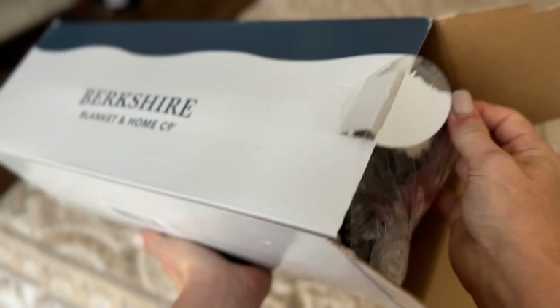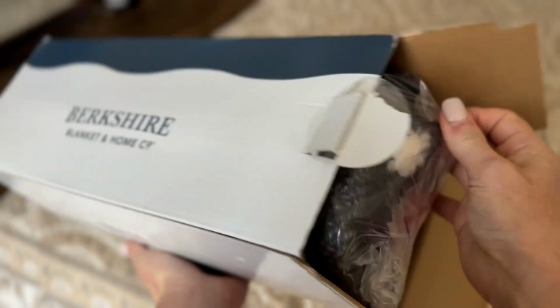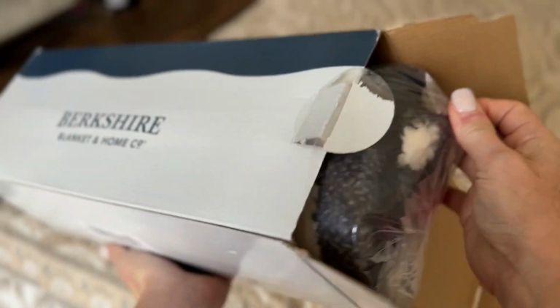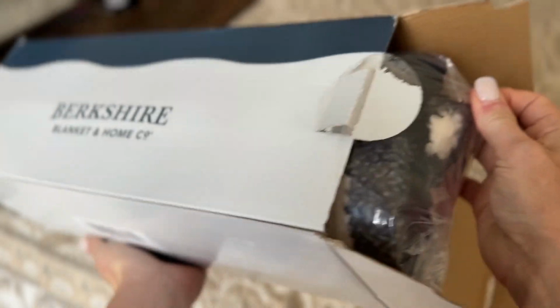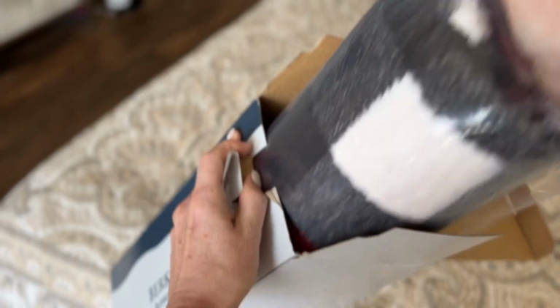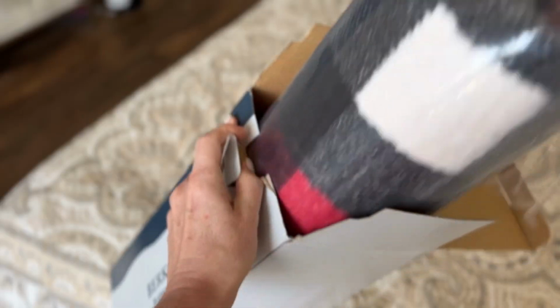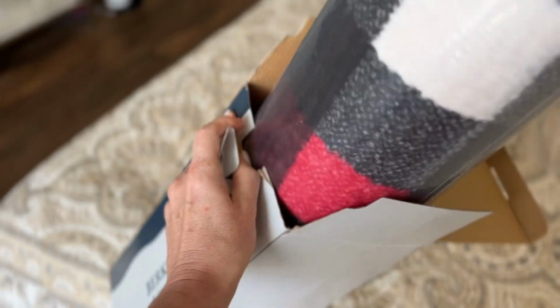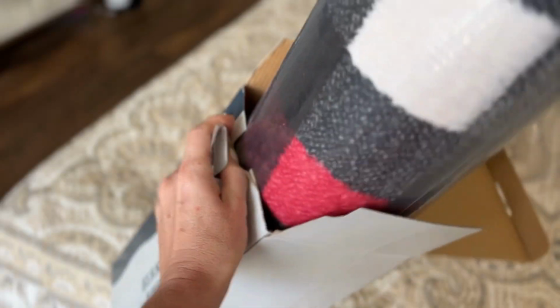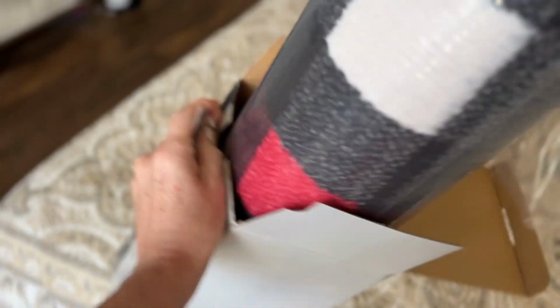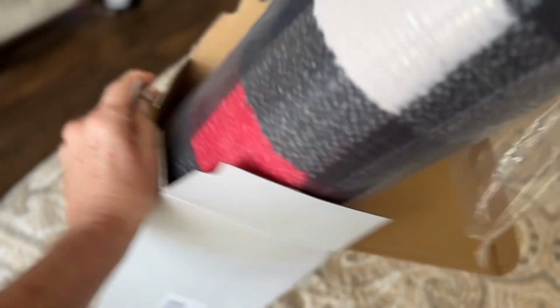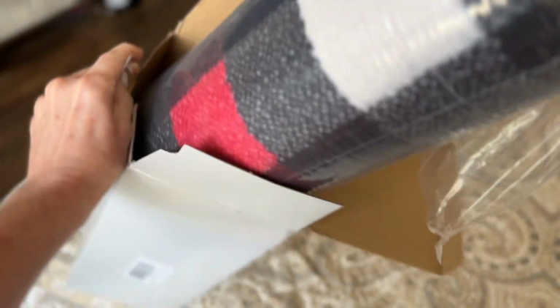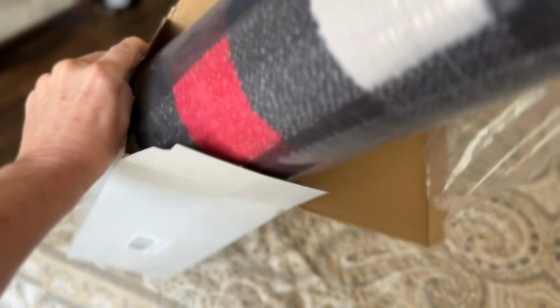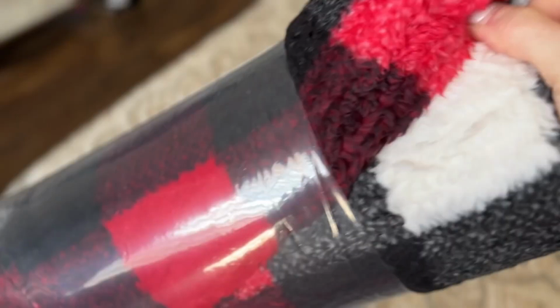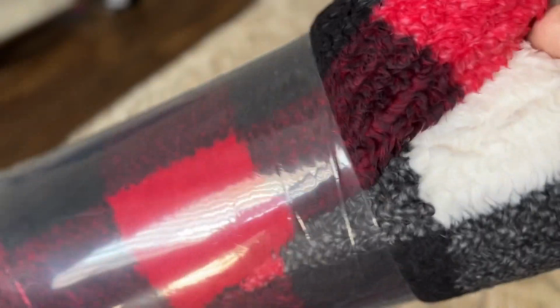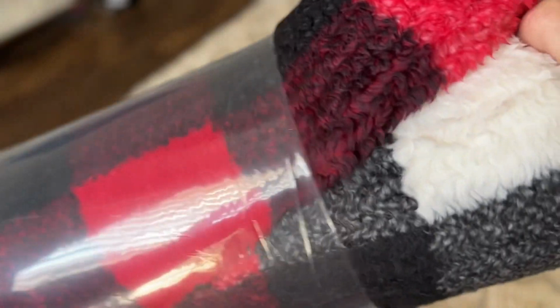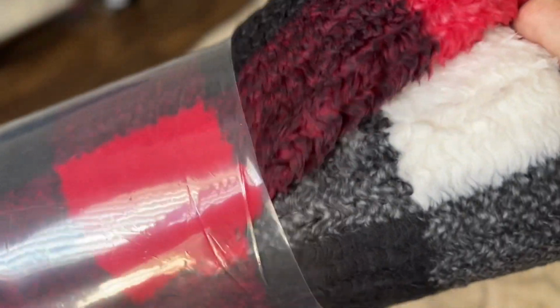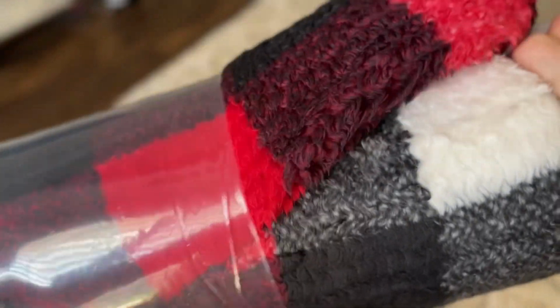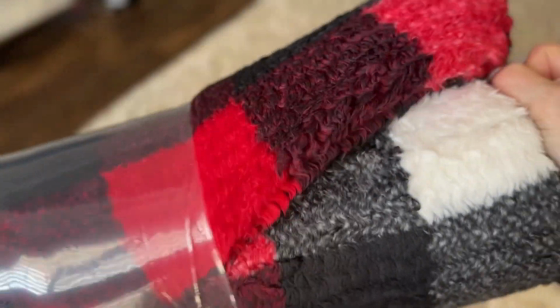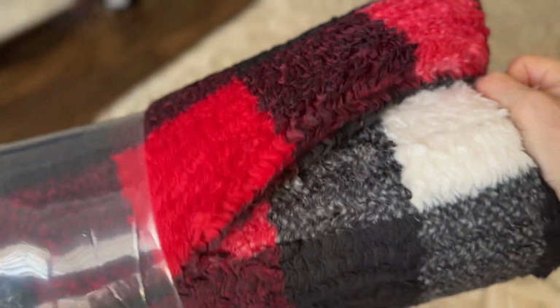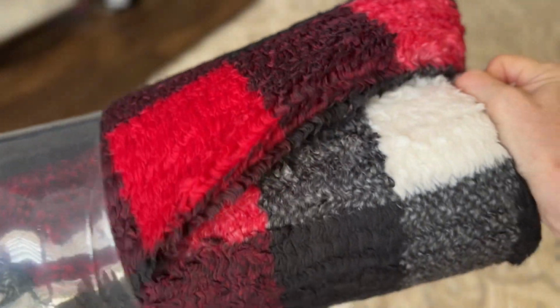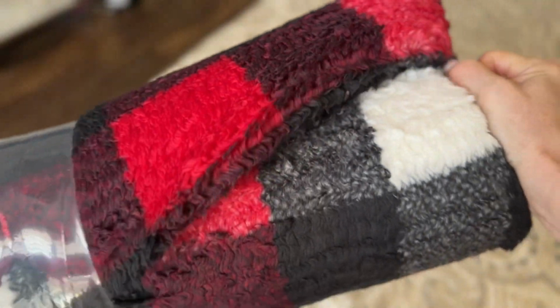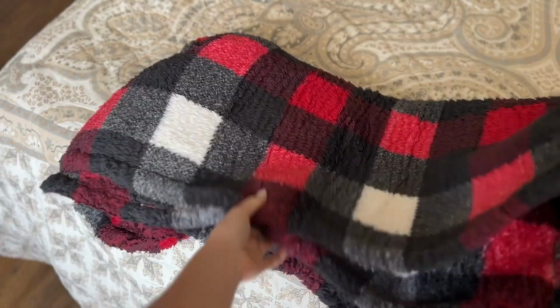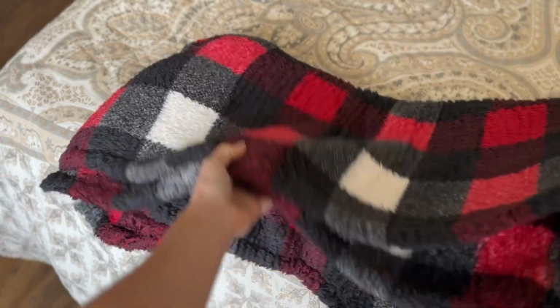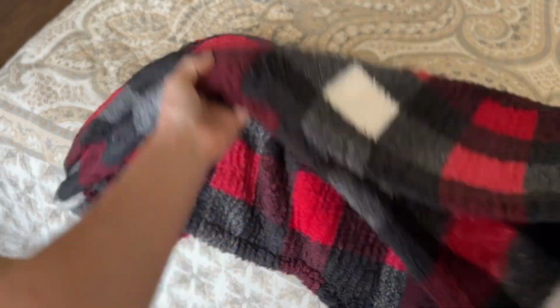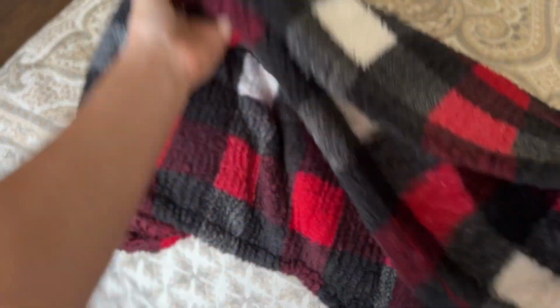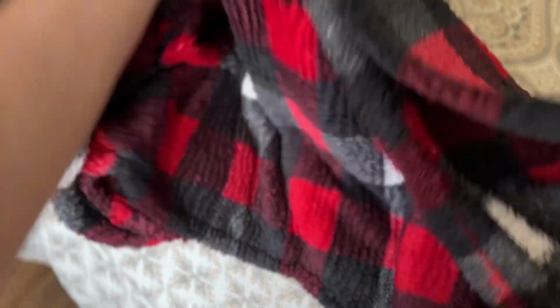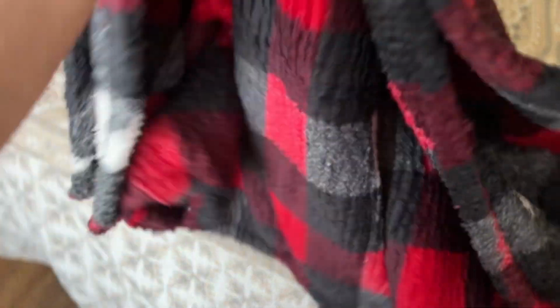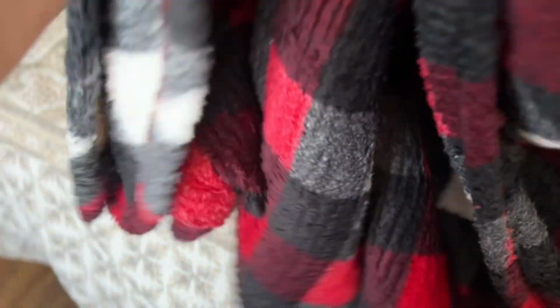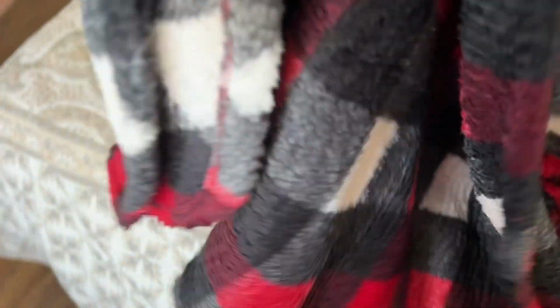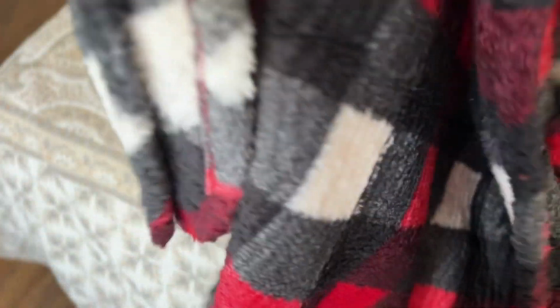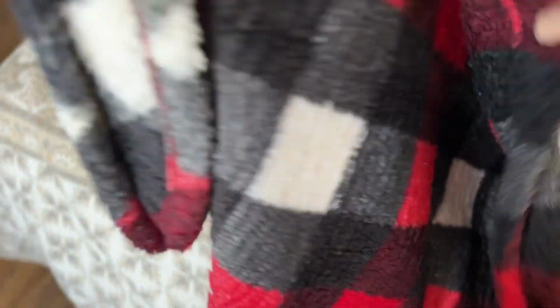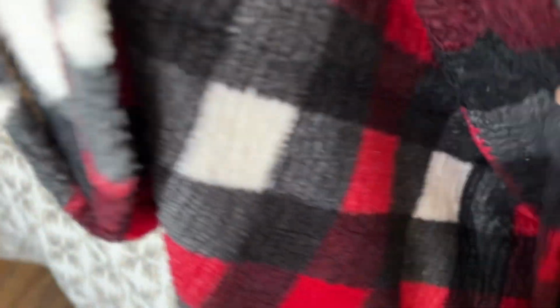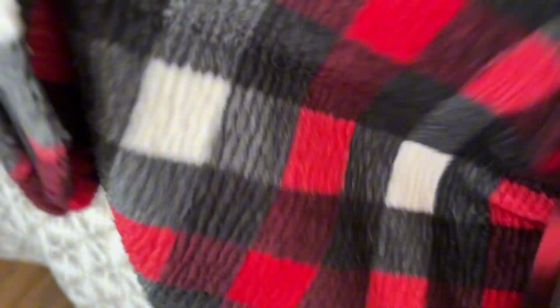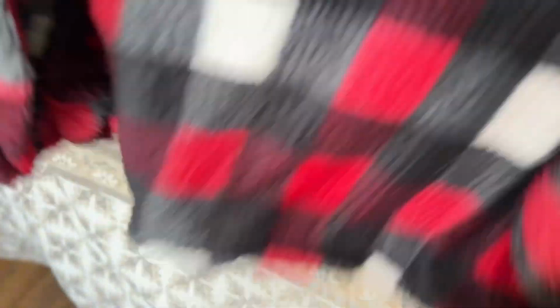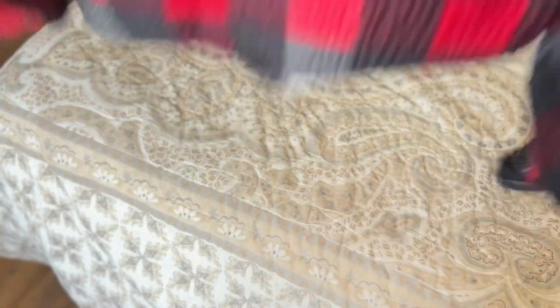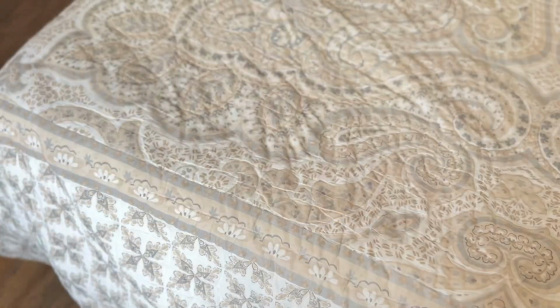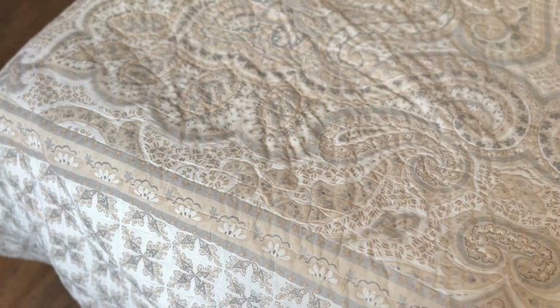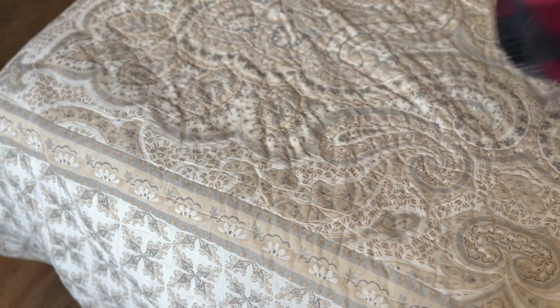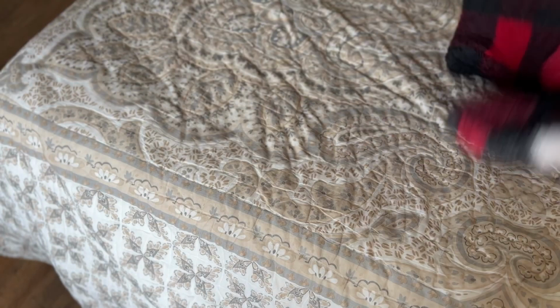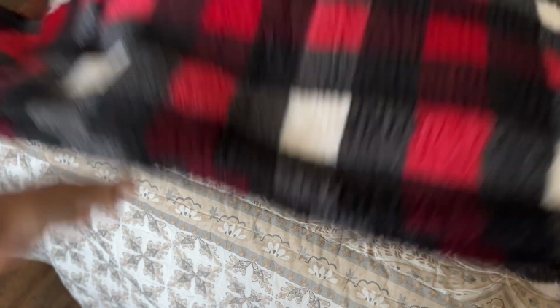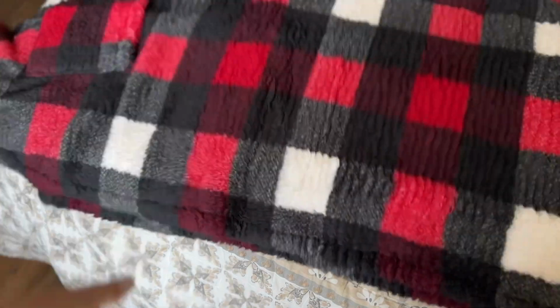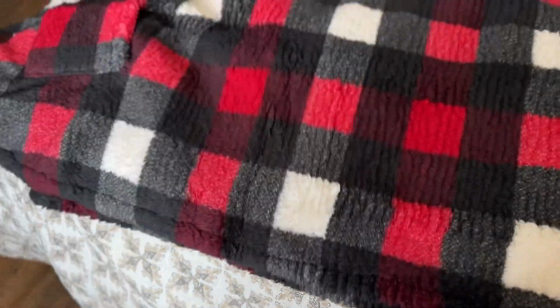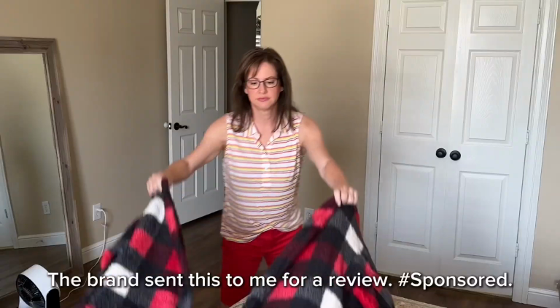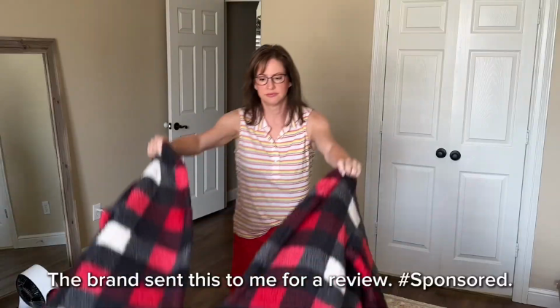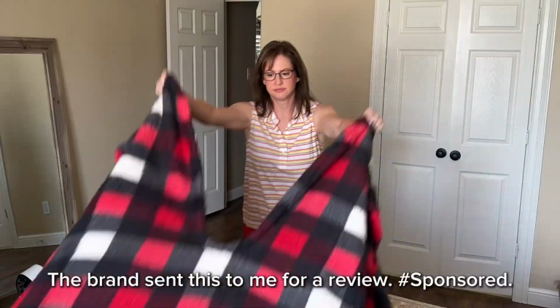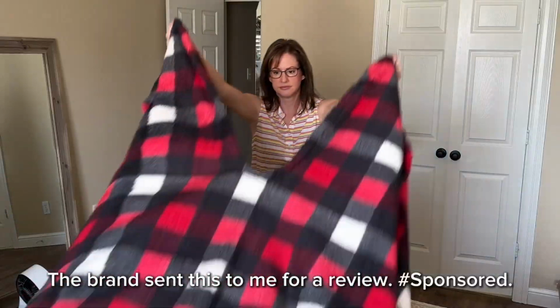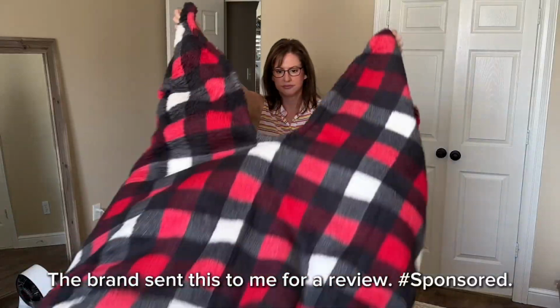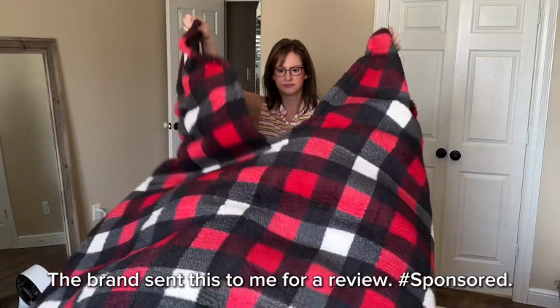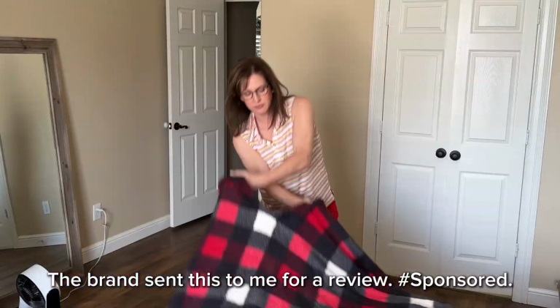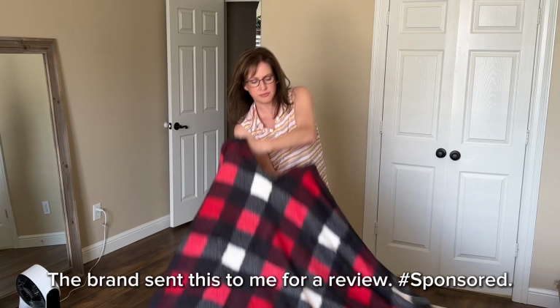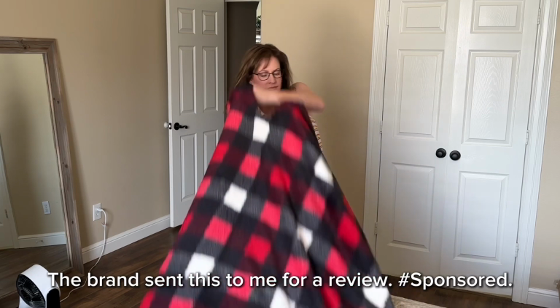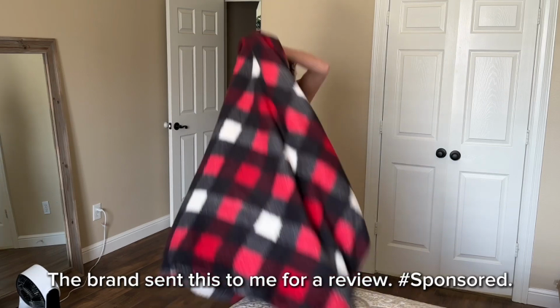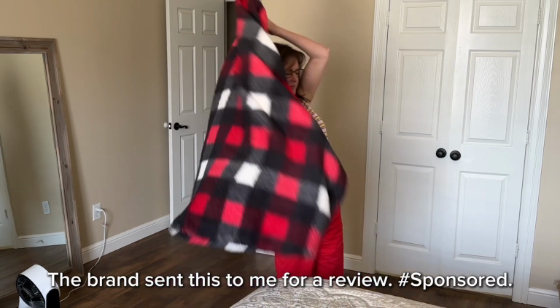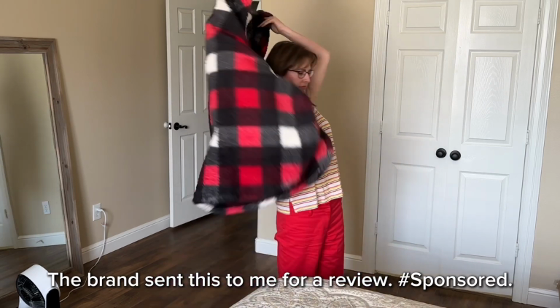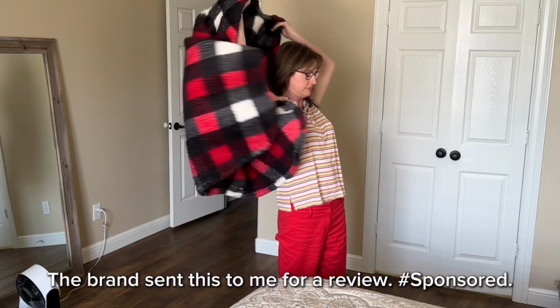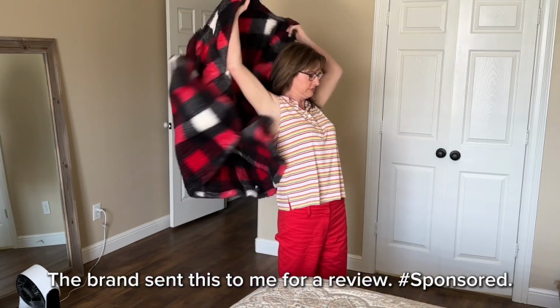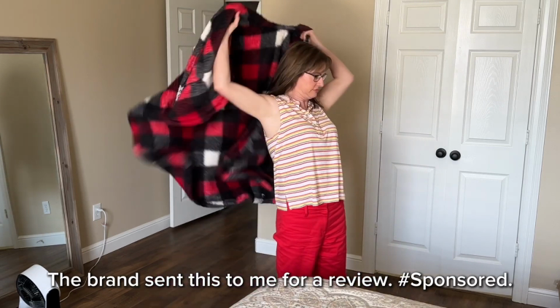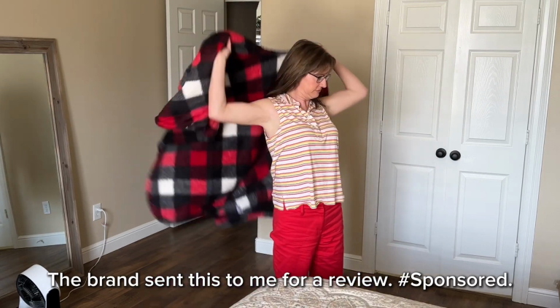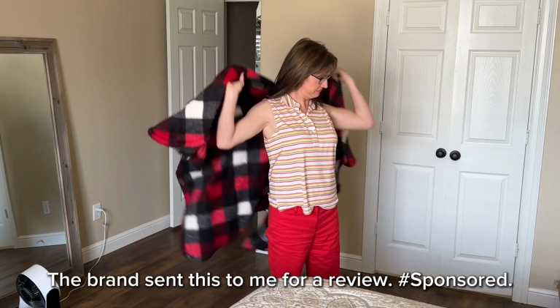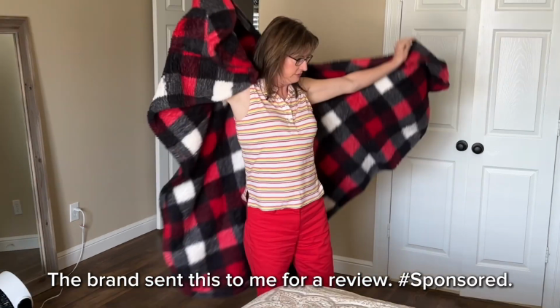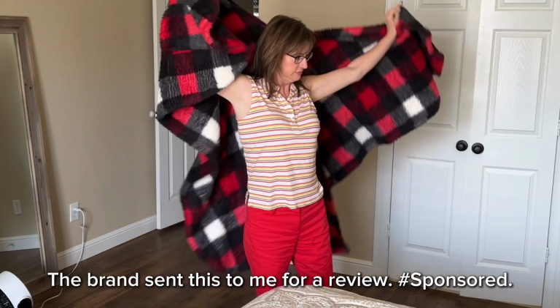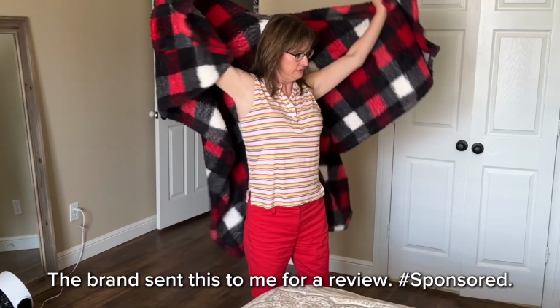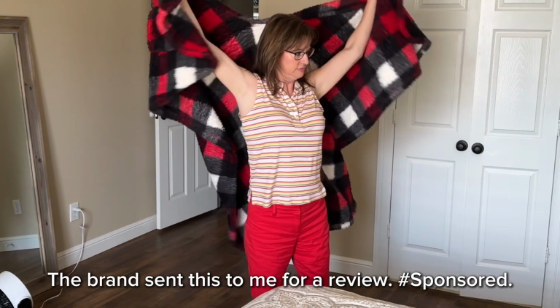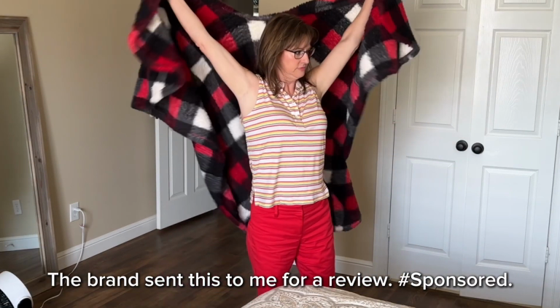If you love wrapping up in blankets, you're going to want to give this wearable blanket a consider. The brand sent this to me in exchange for review.